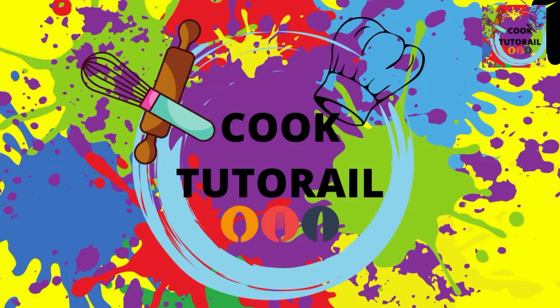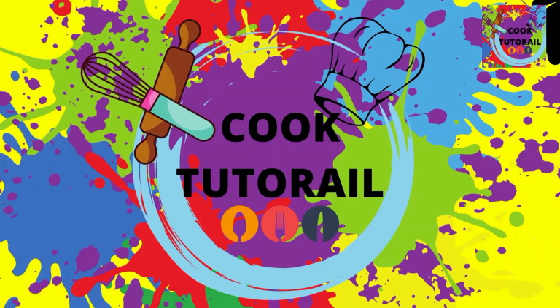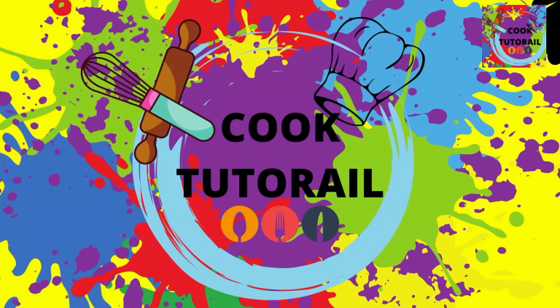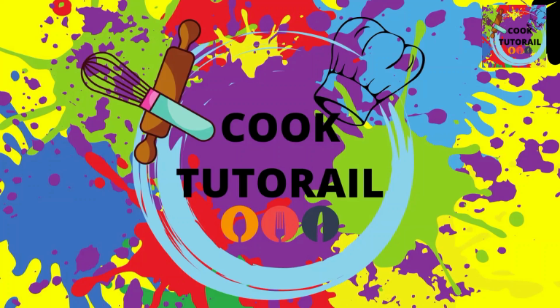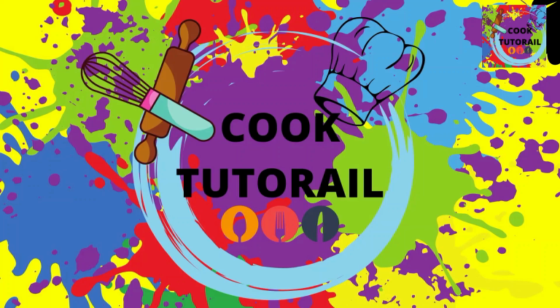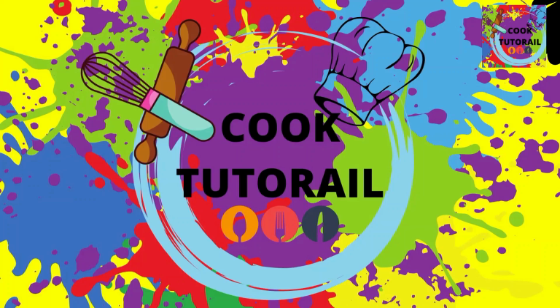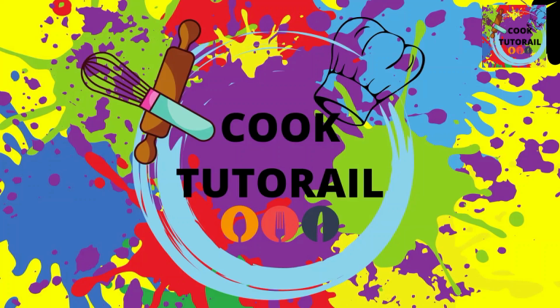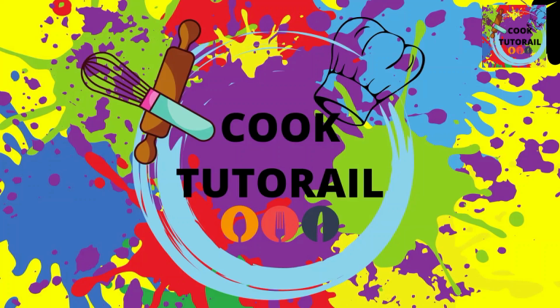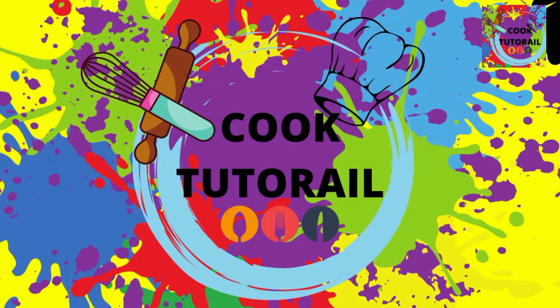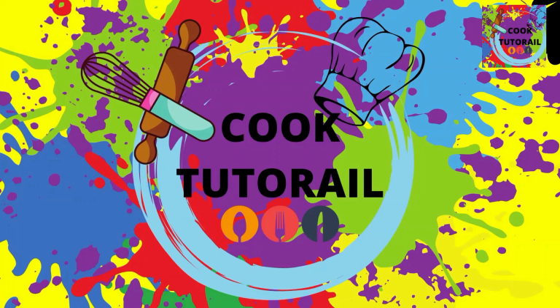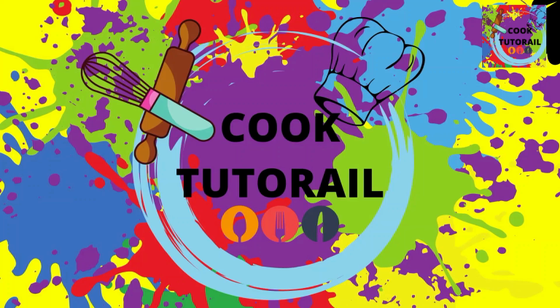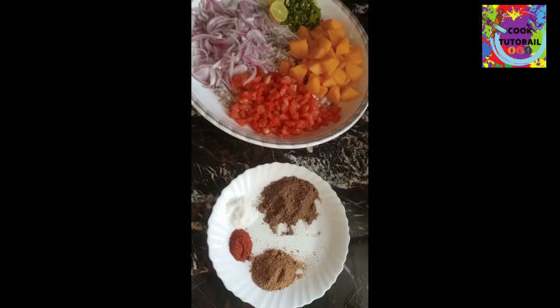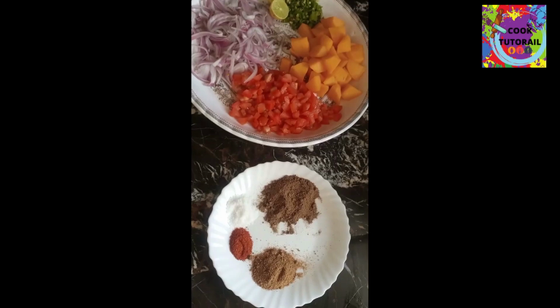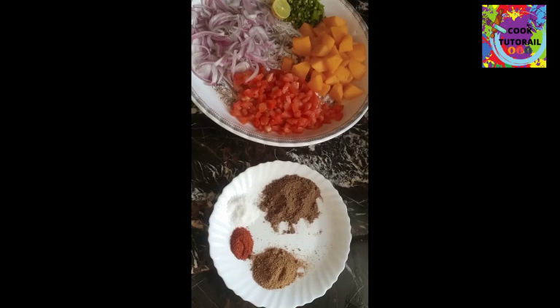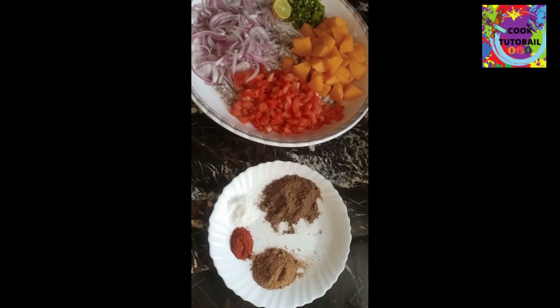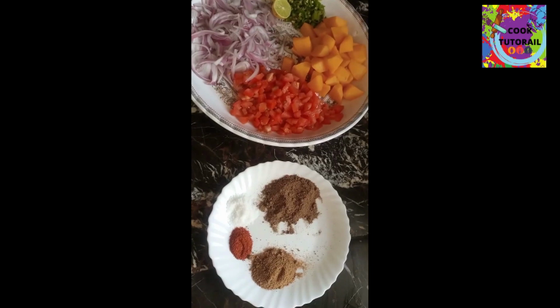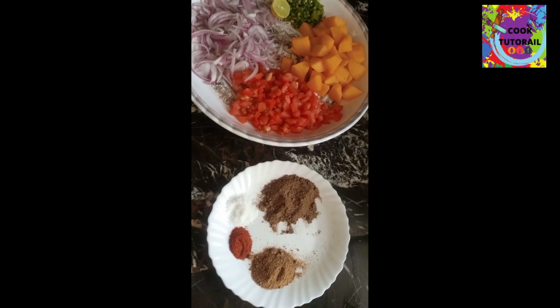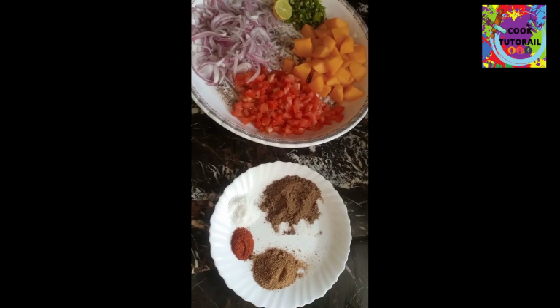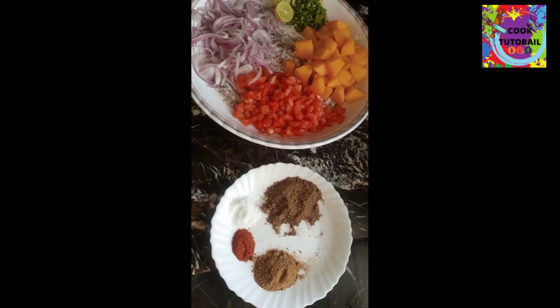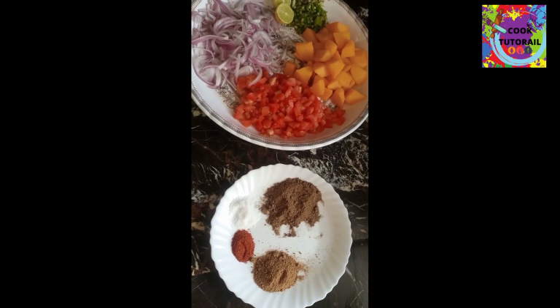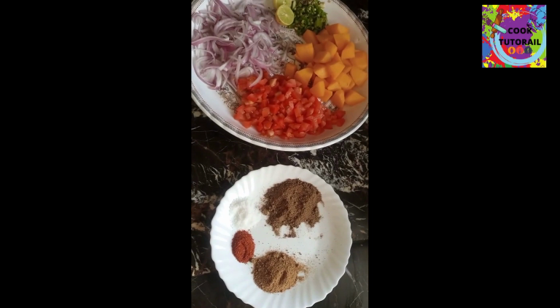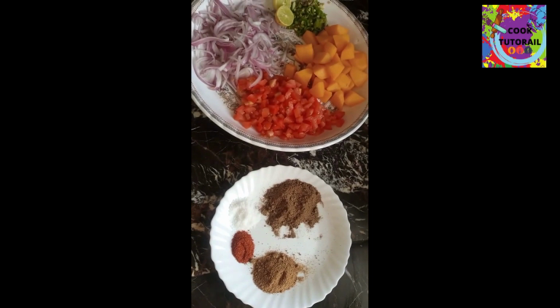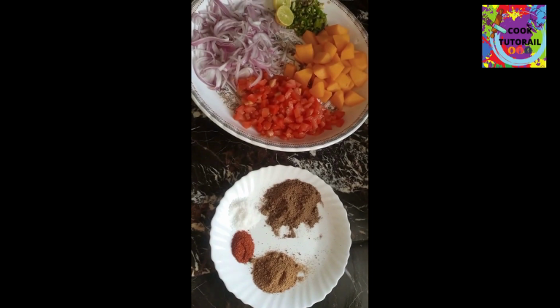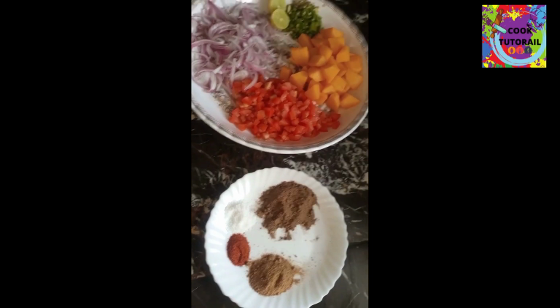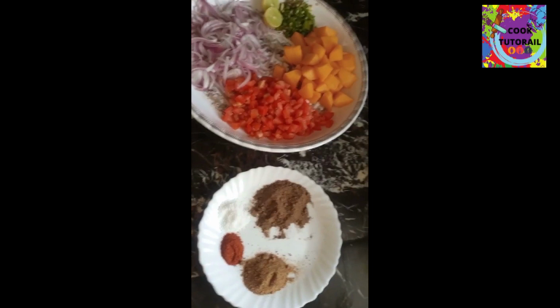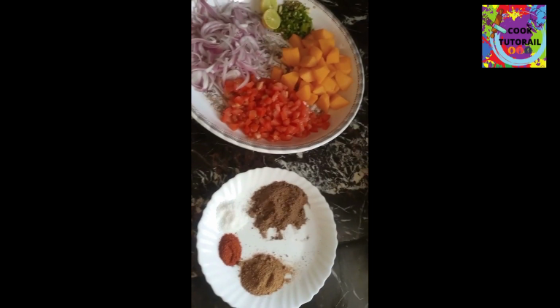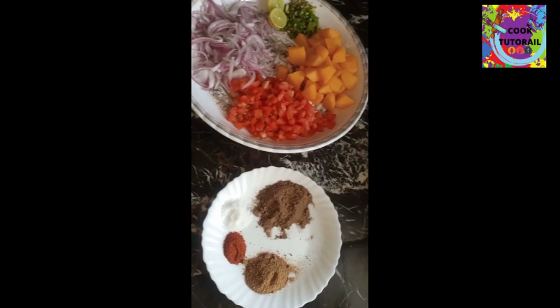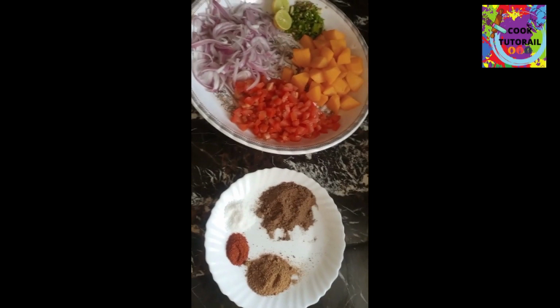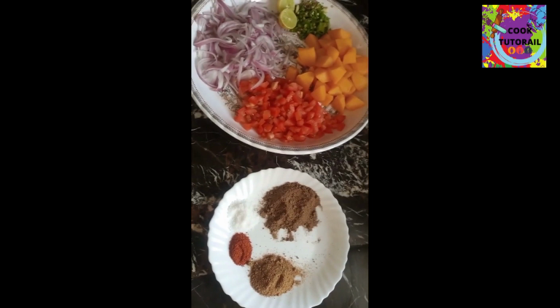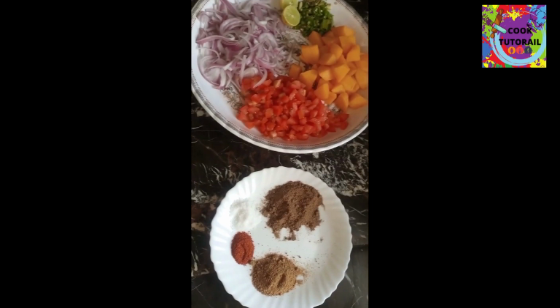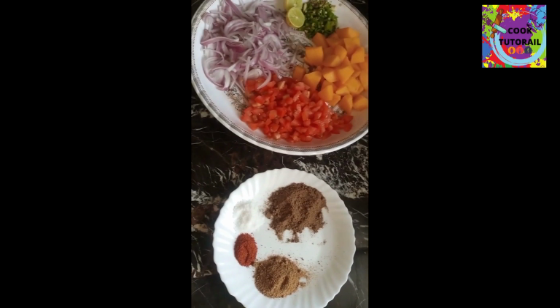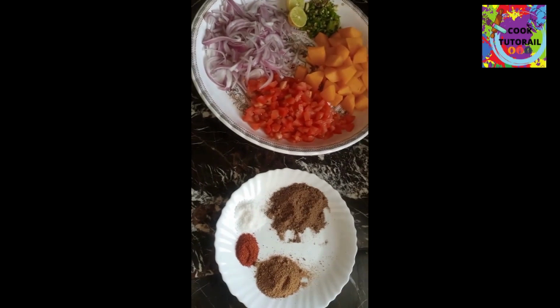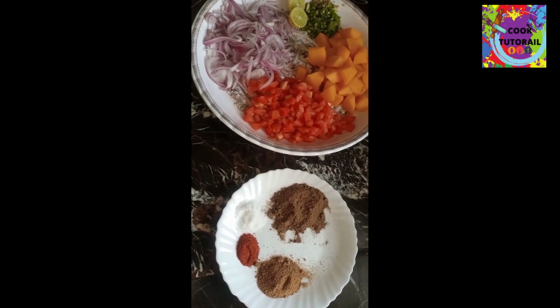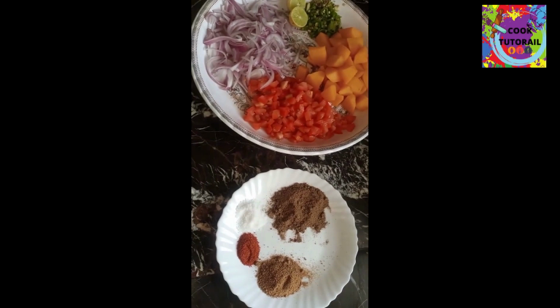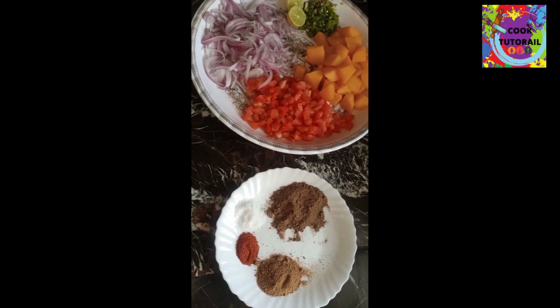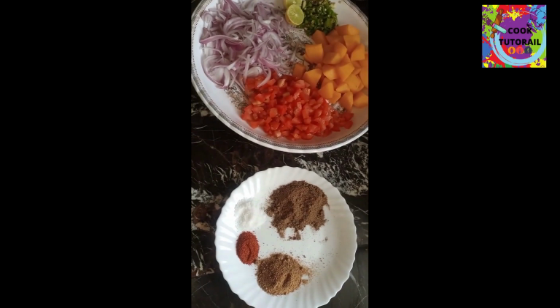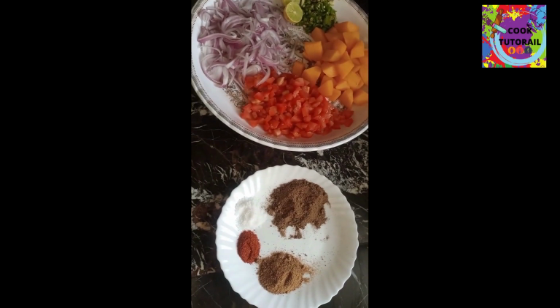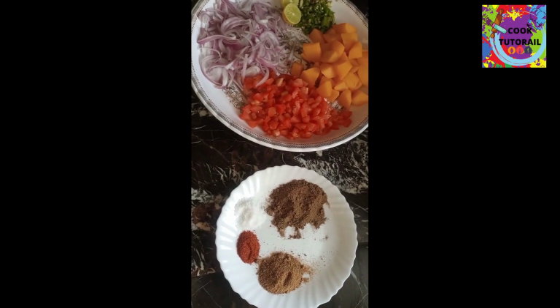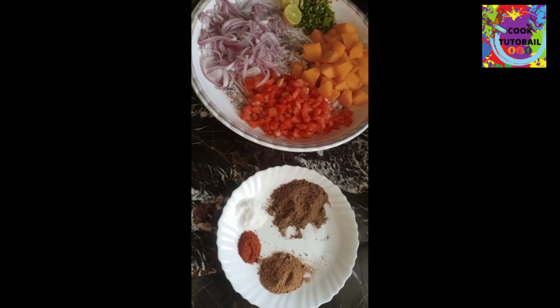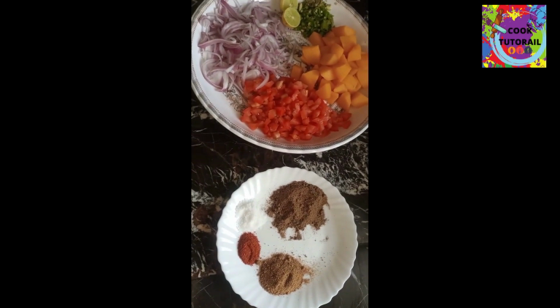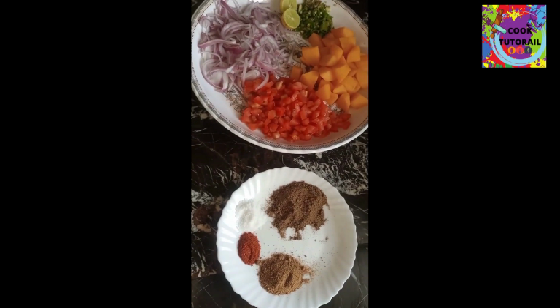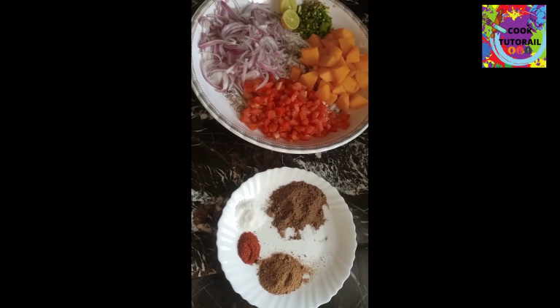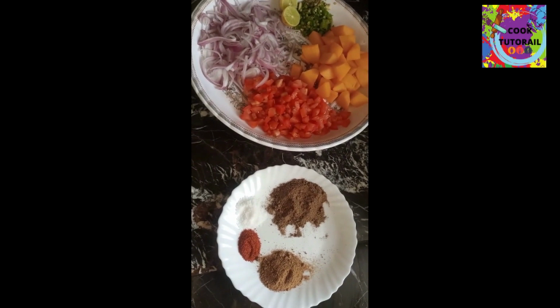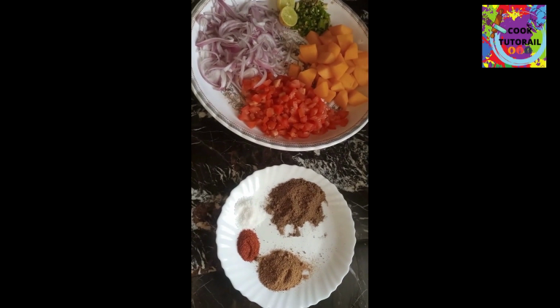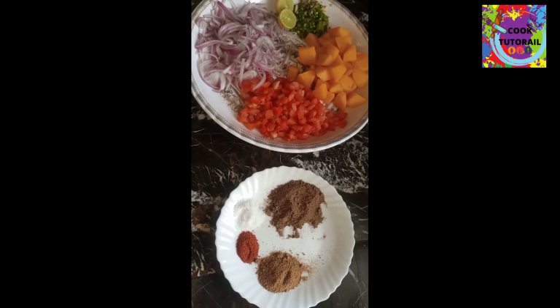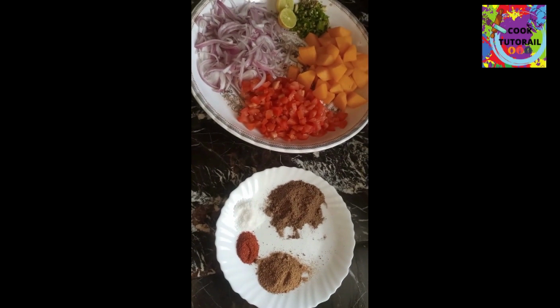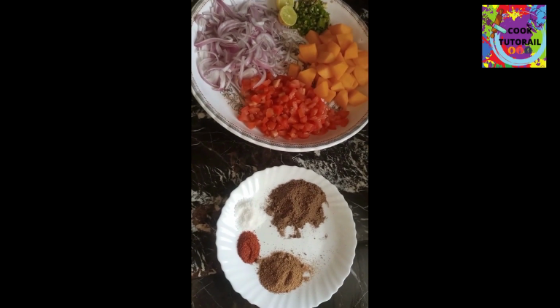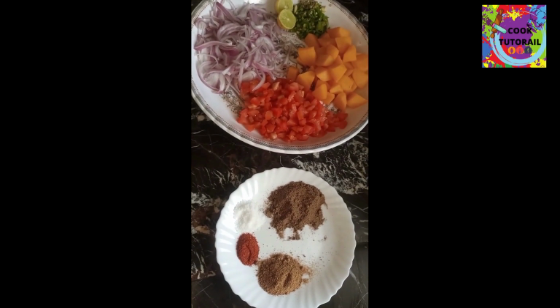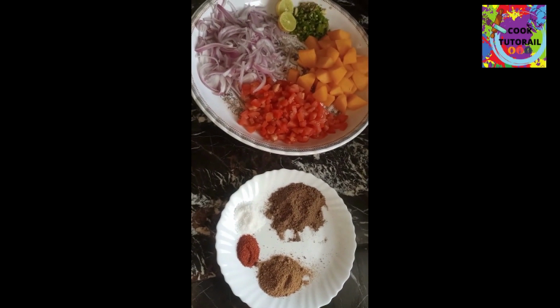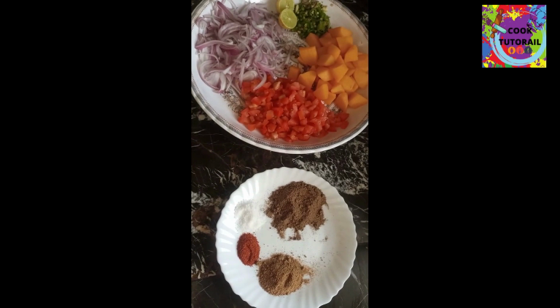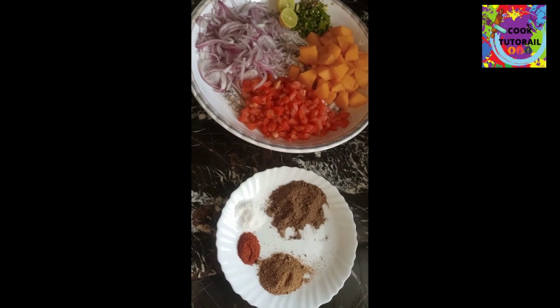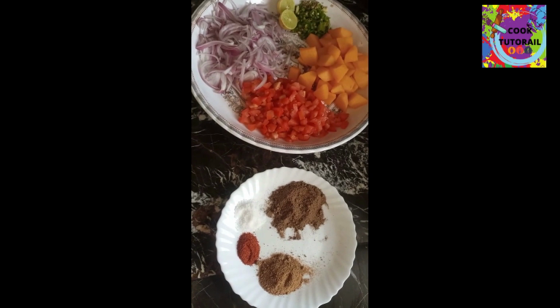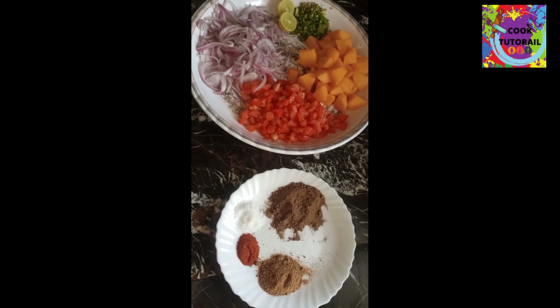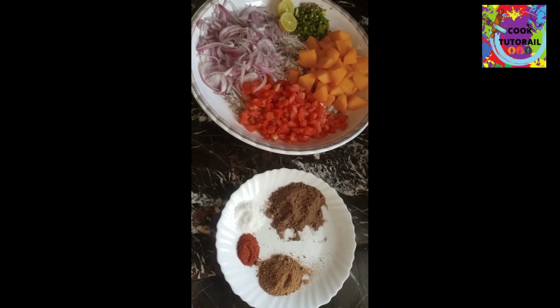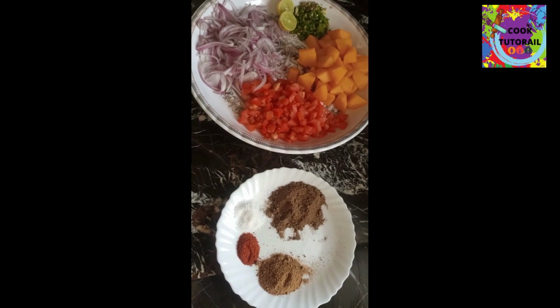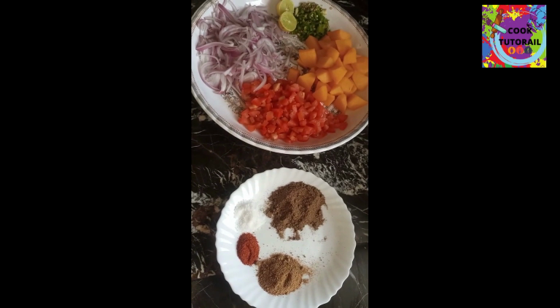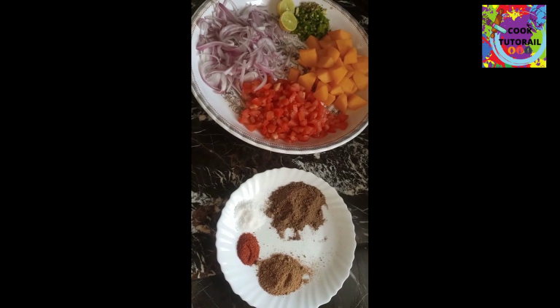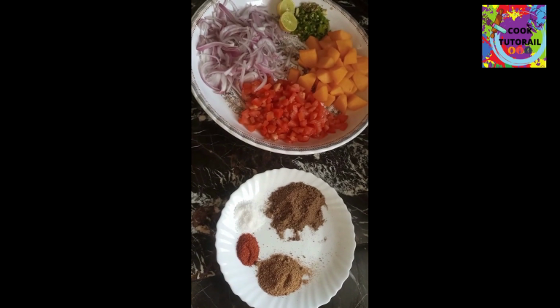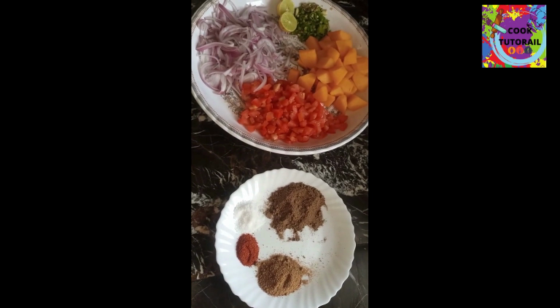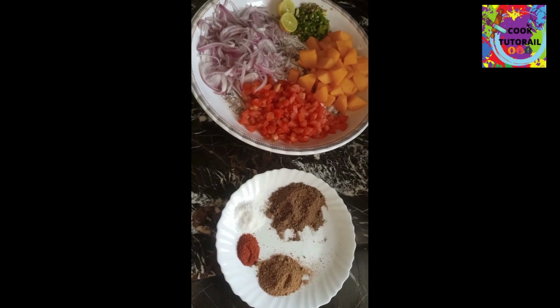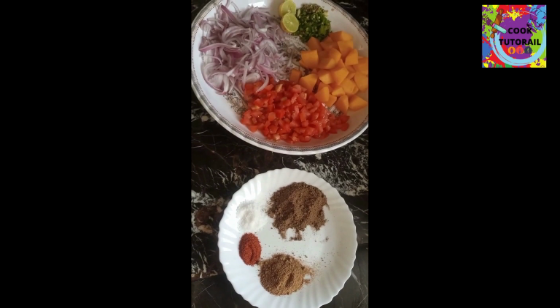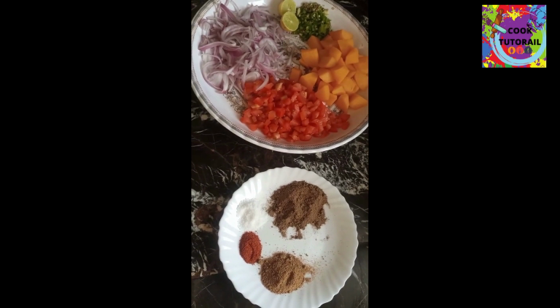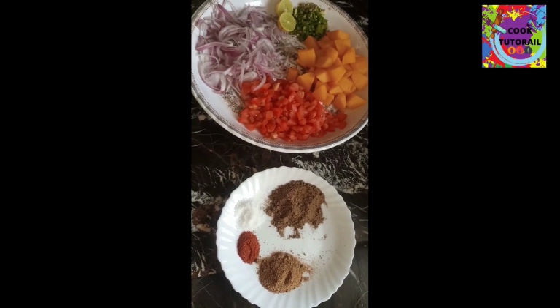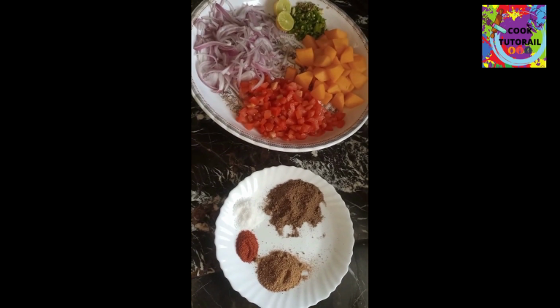Welcome! I am Maham Shizha. This is a cooking tutorial. Today we are preparing breakfast.